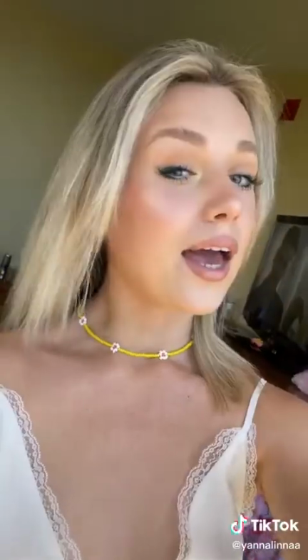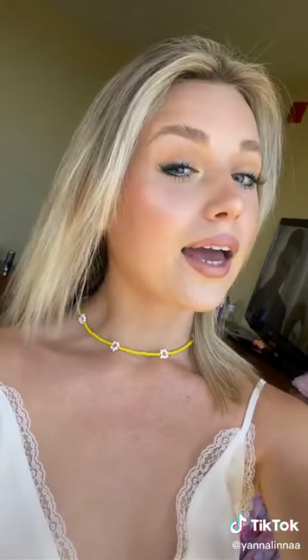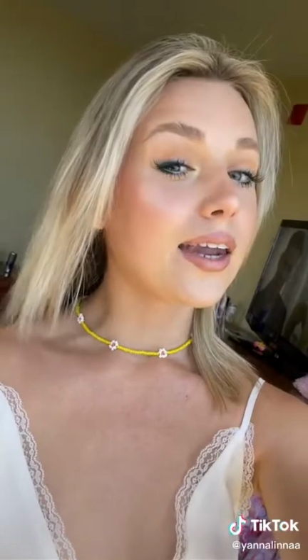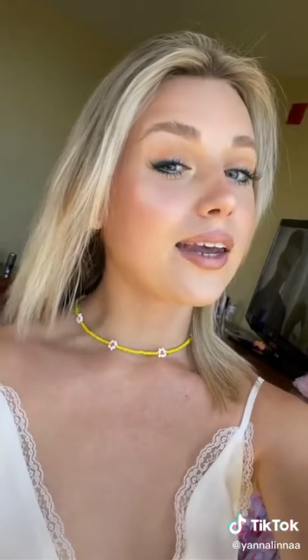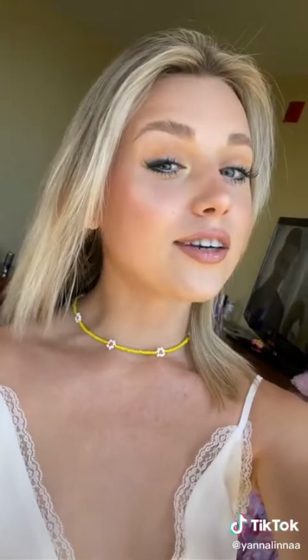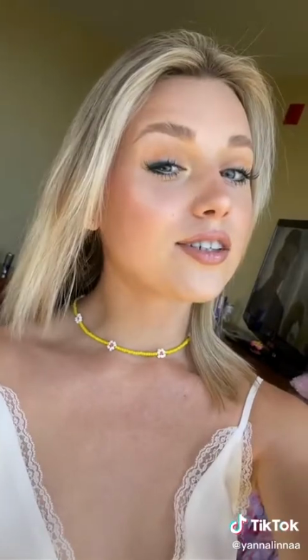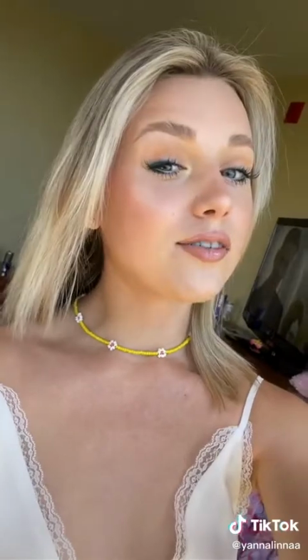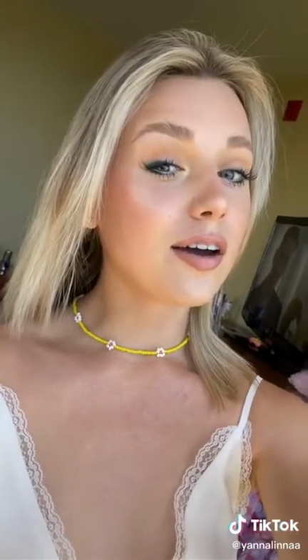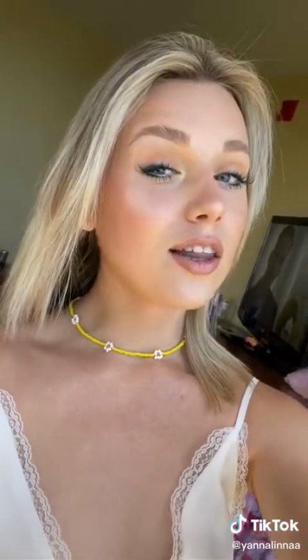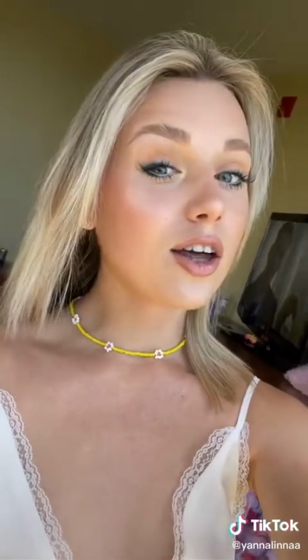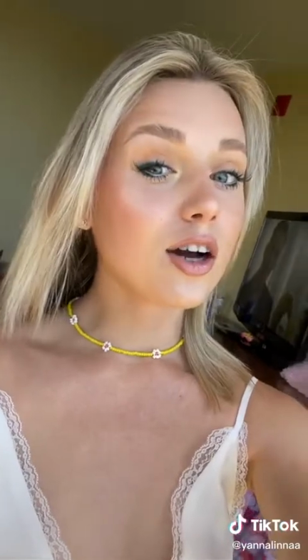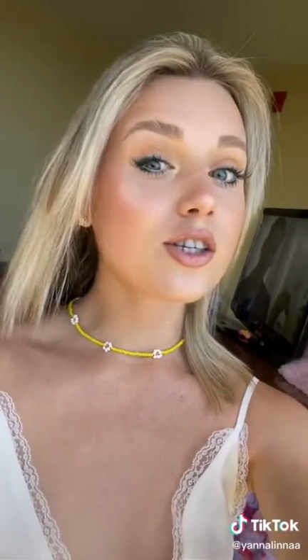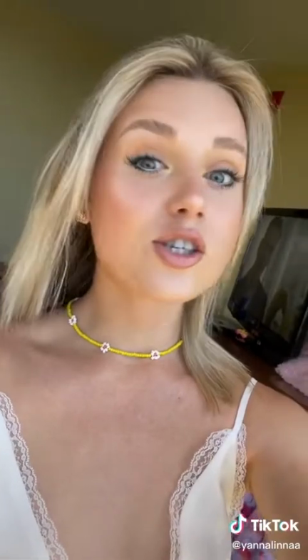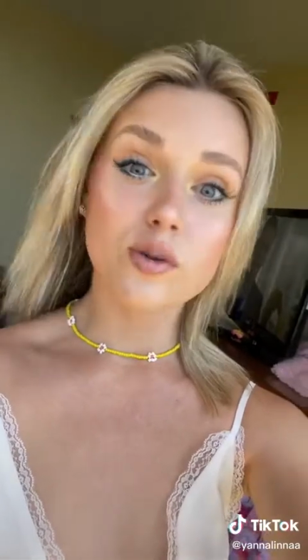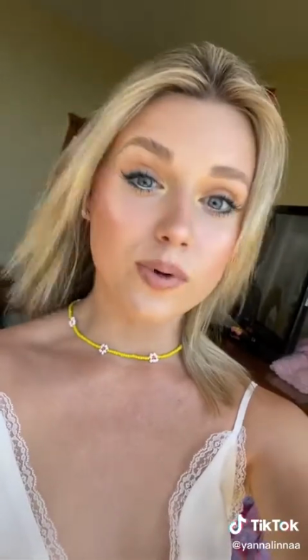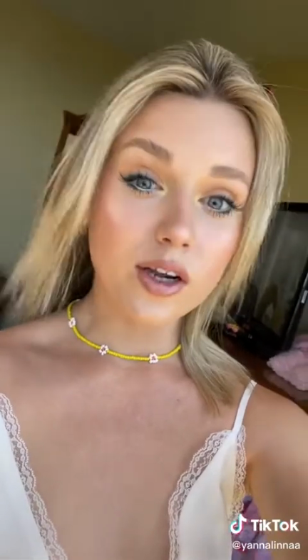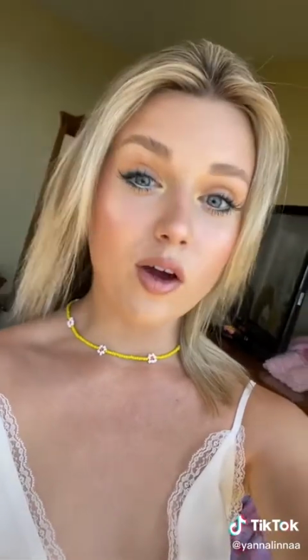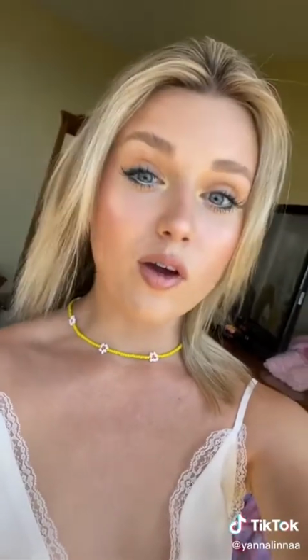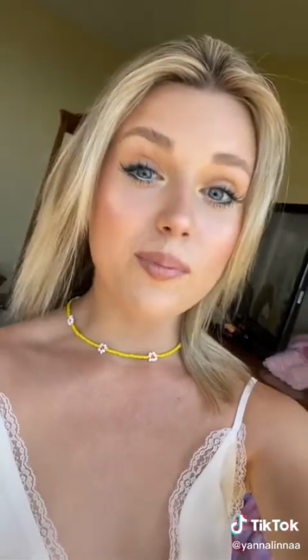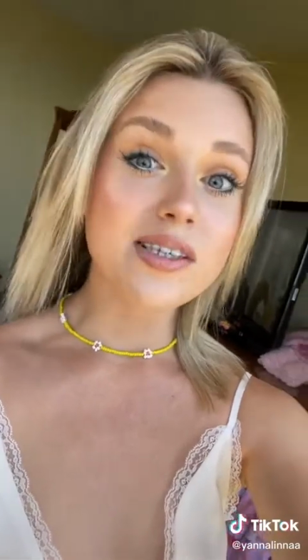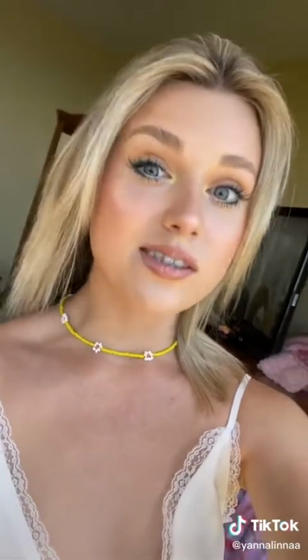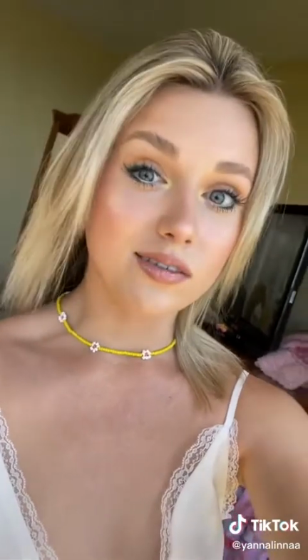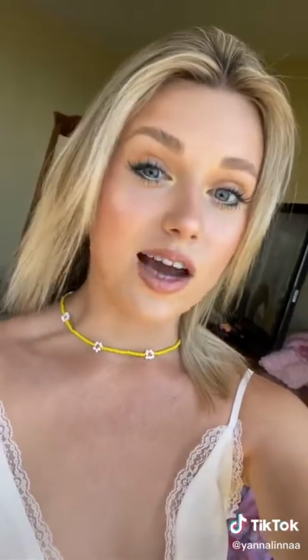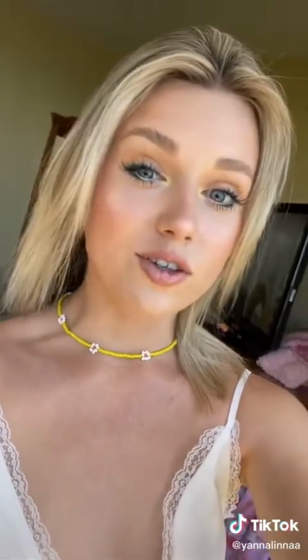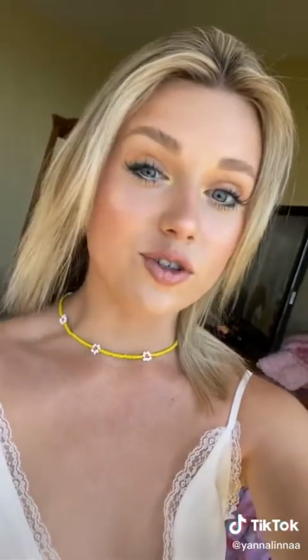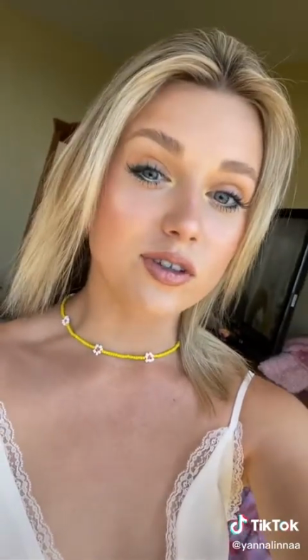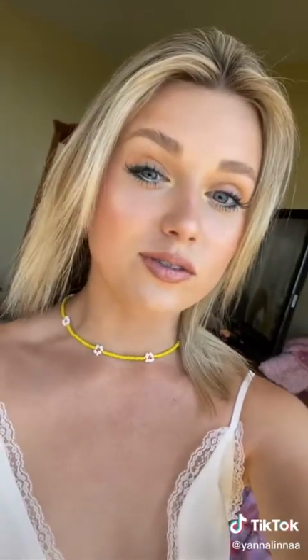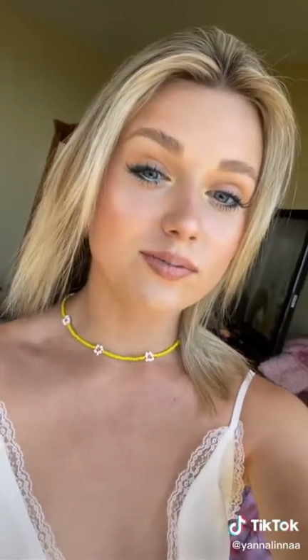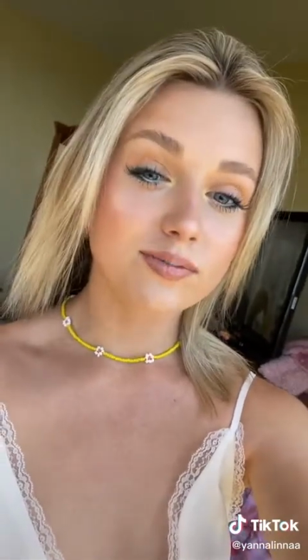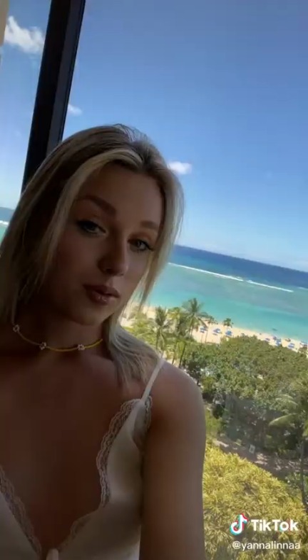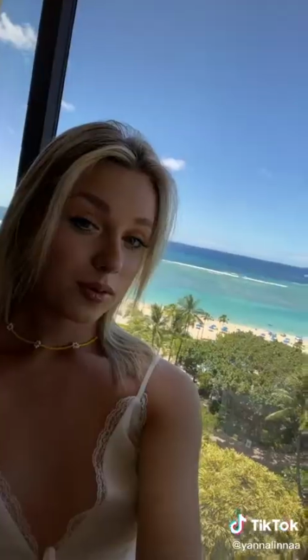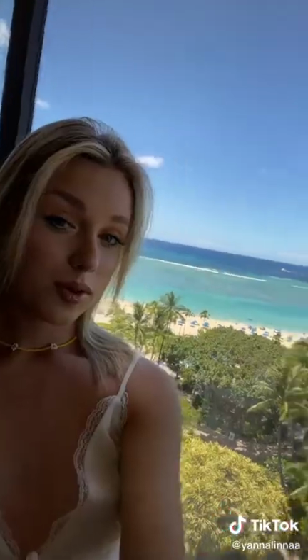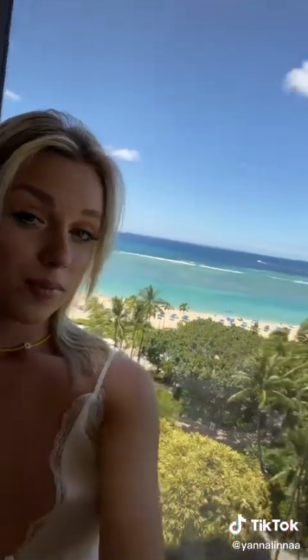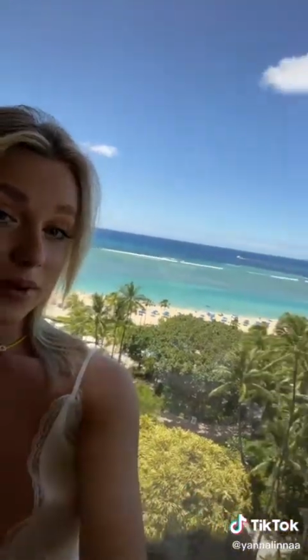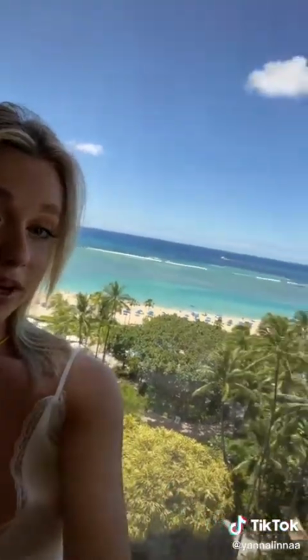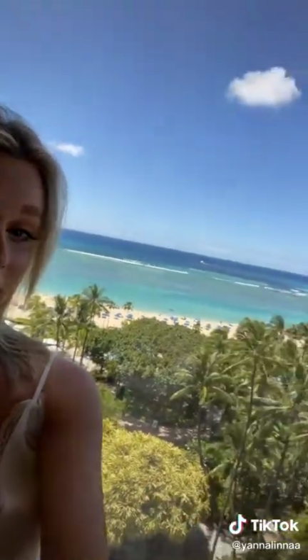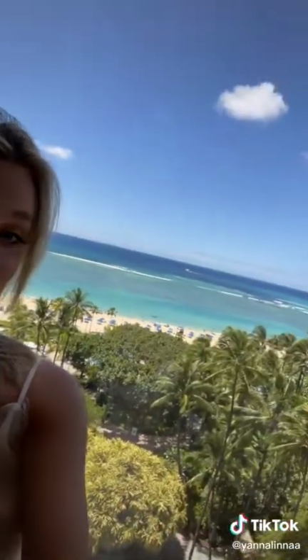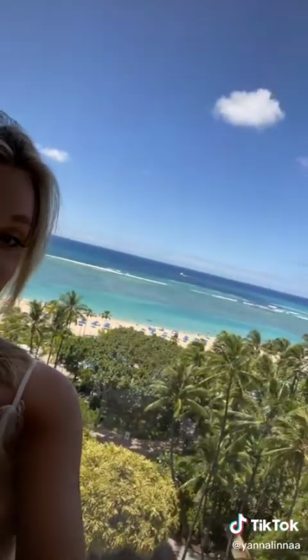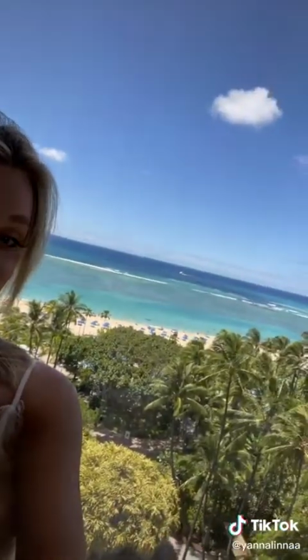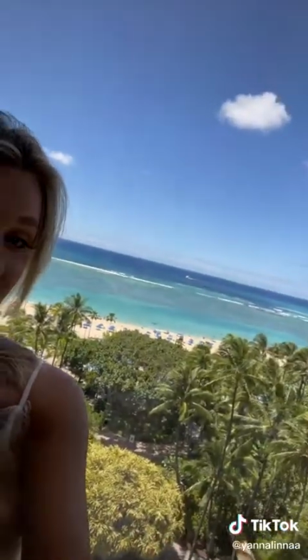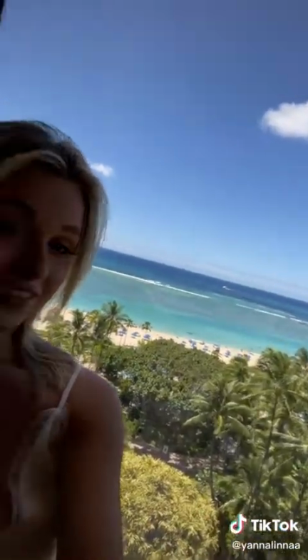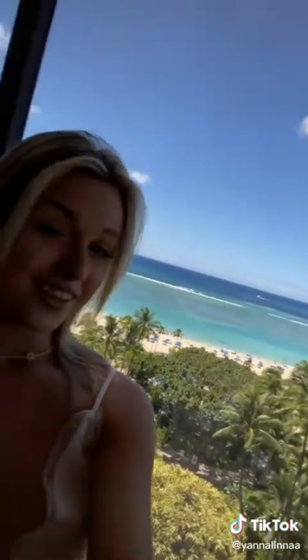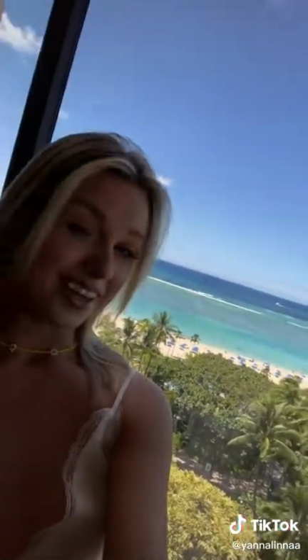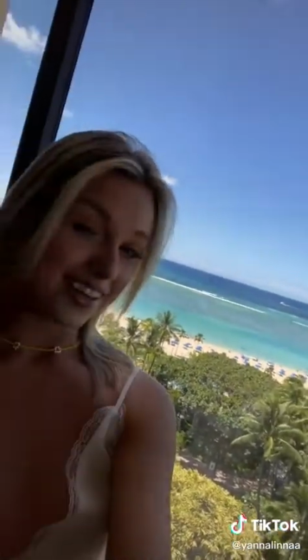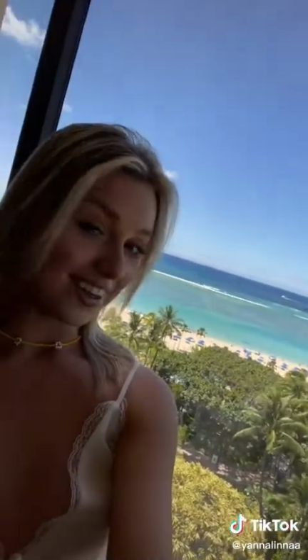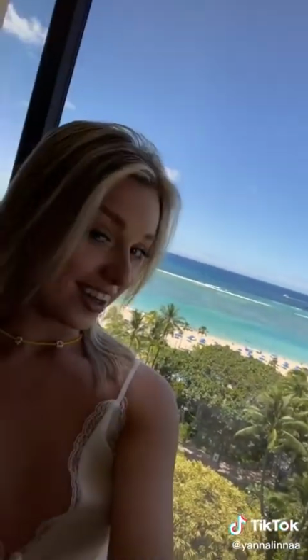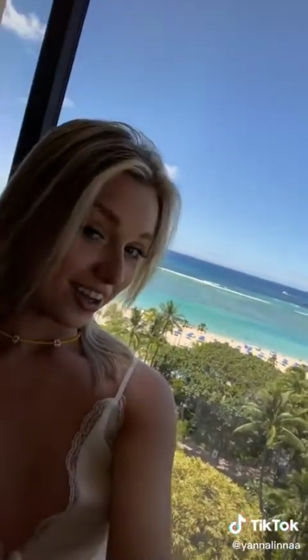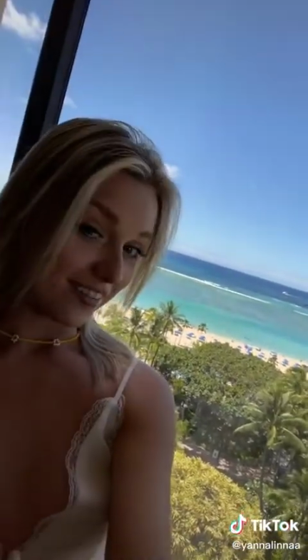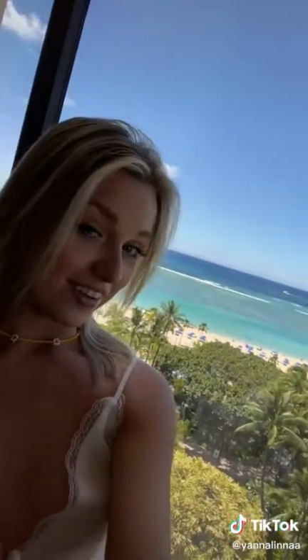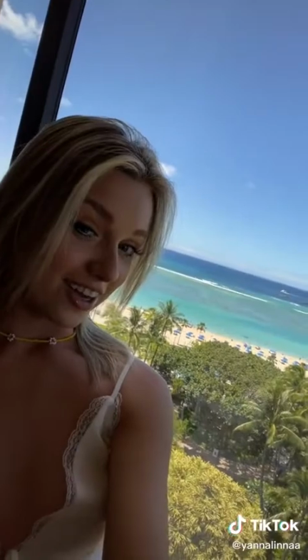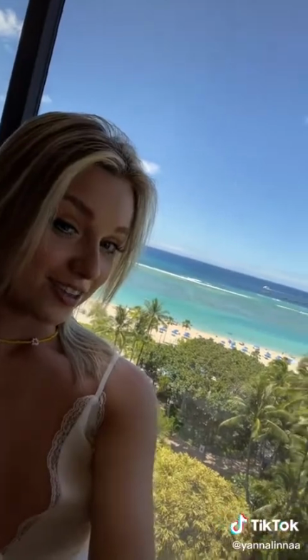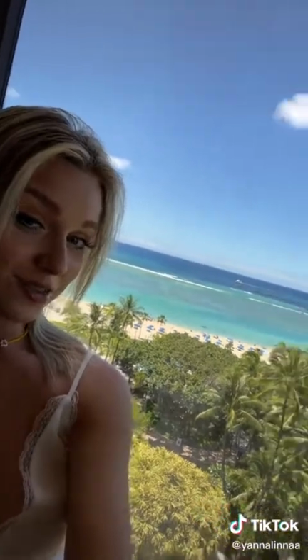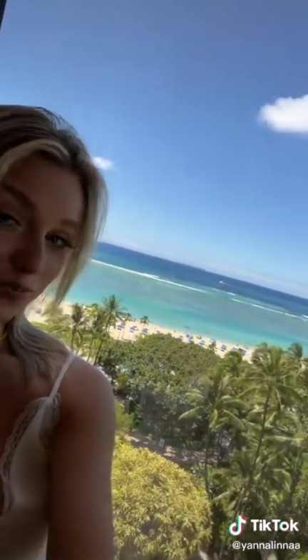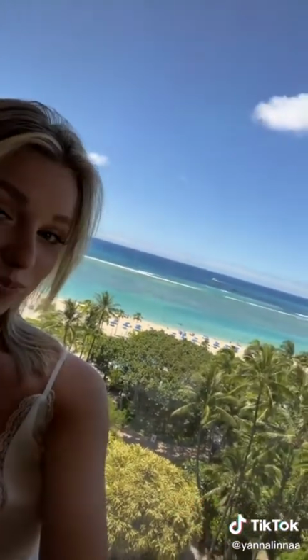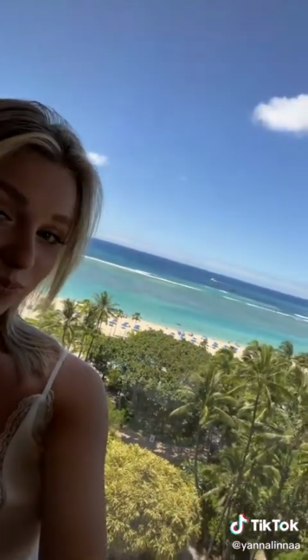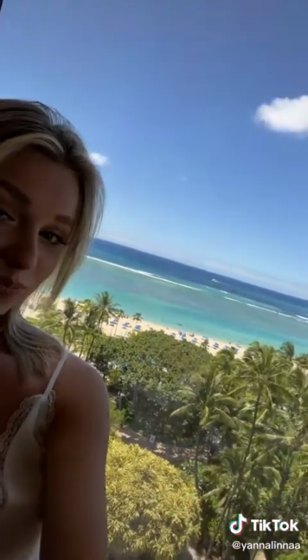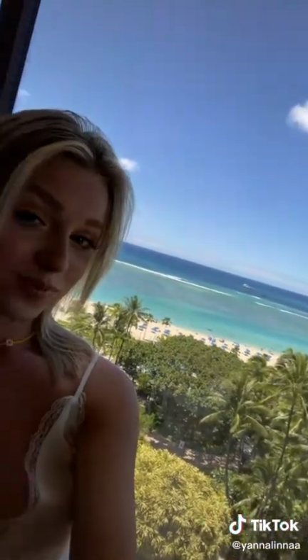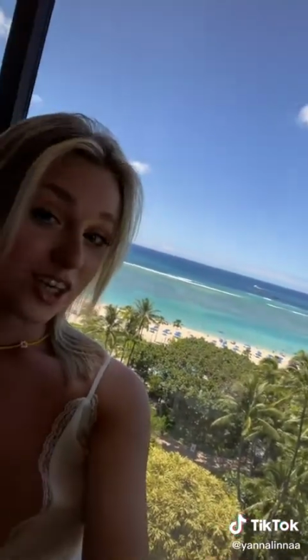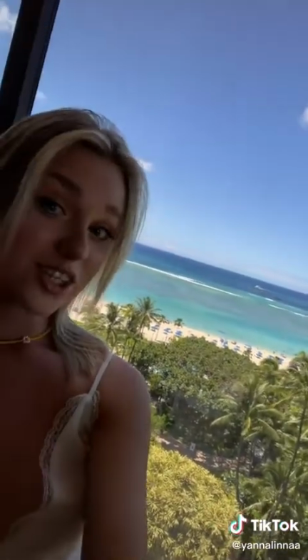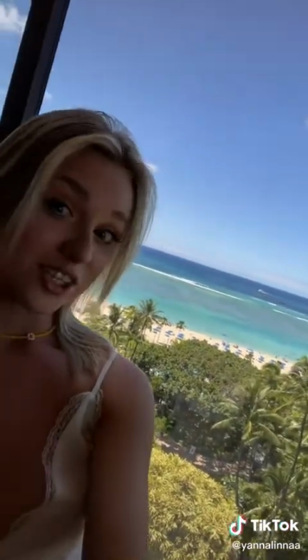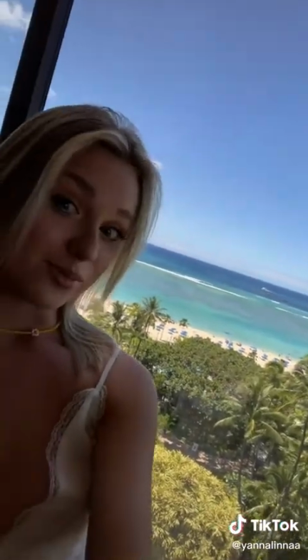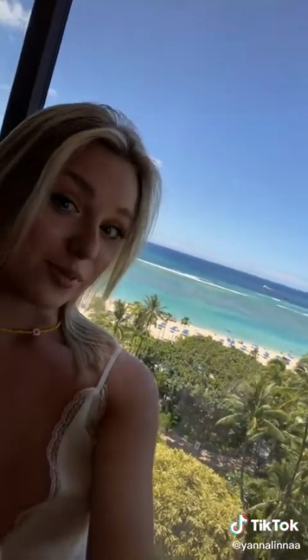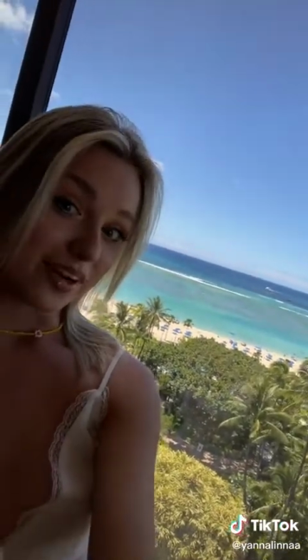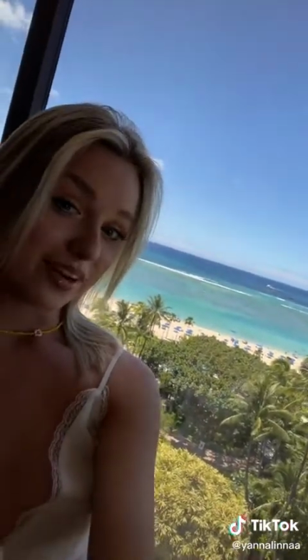And here's the final look — super glowy but still natural. Look at that view, she's pretty.